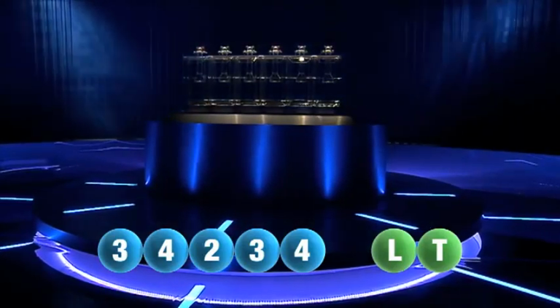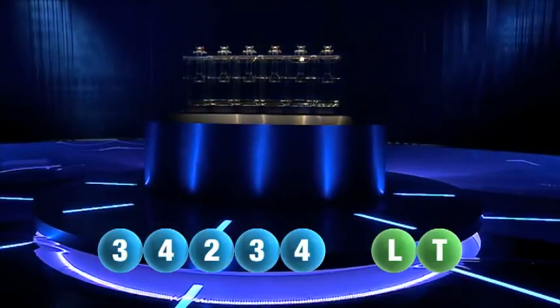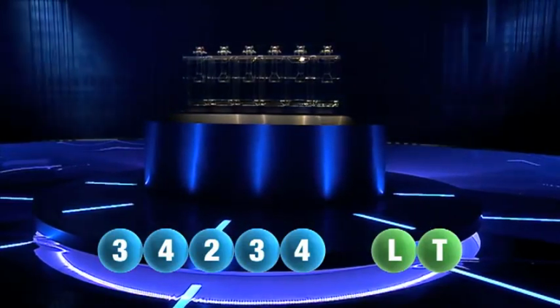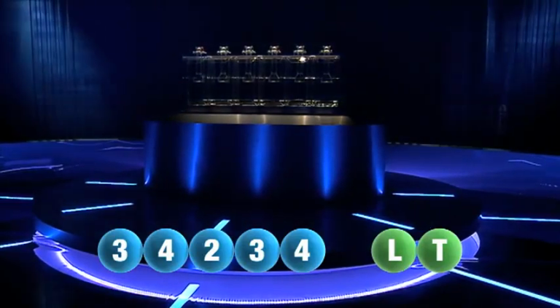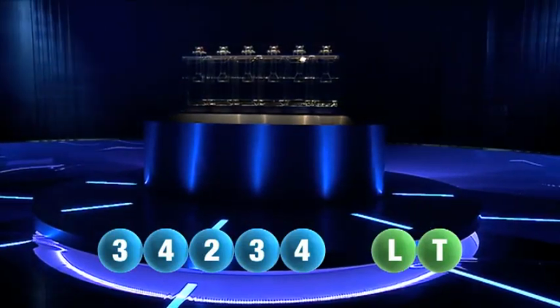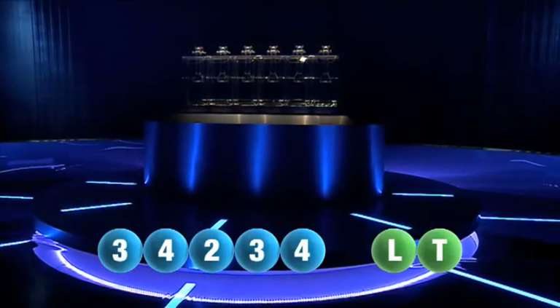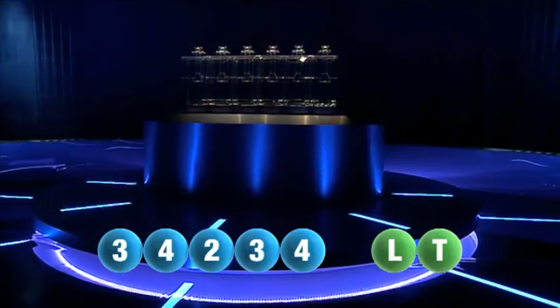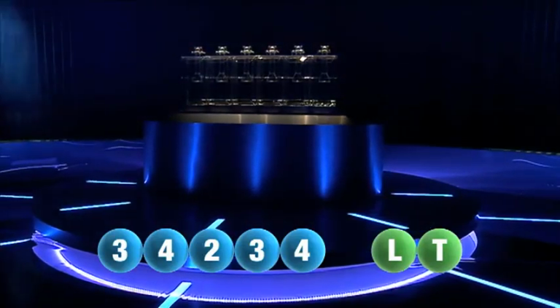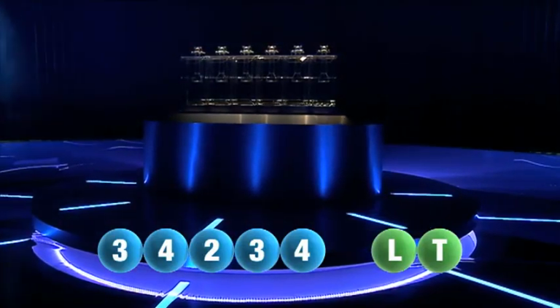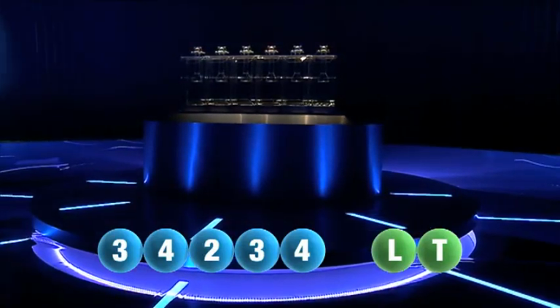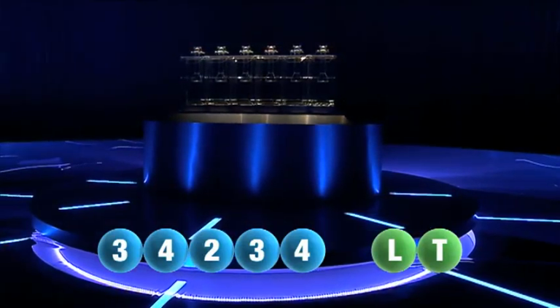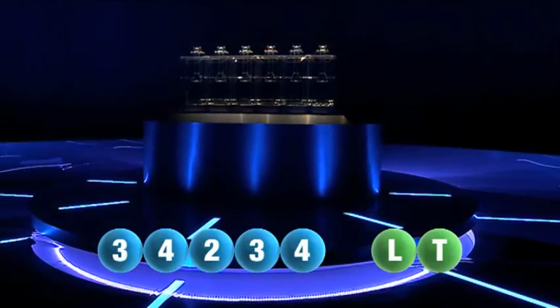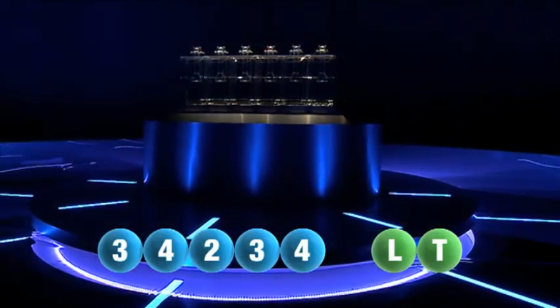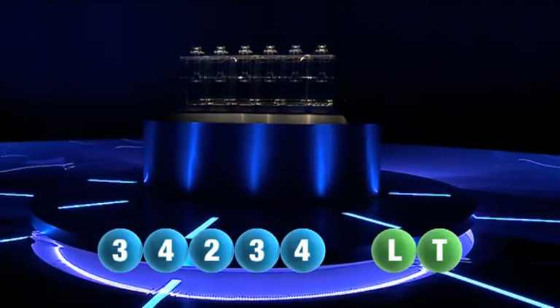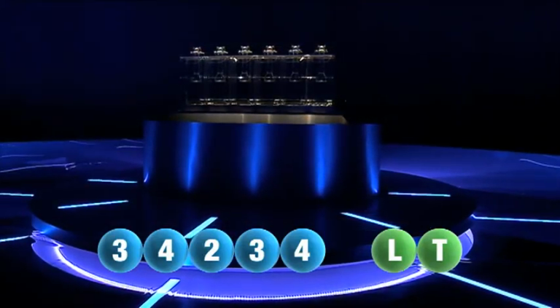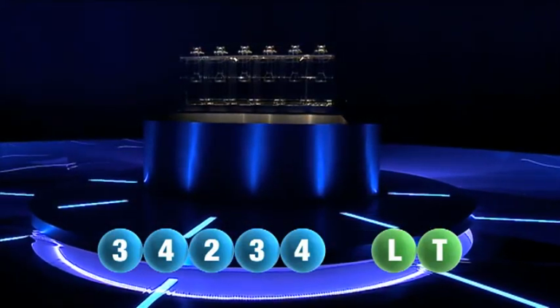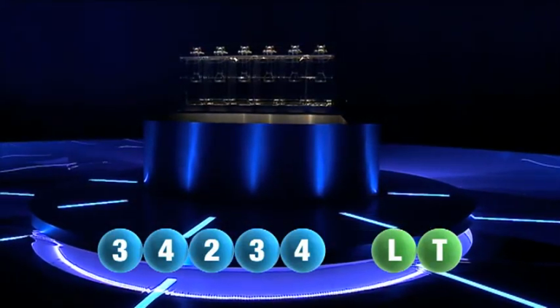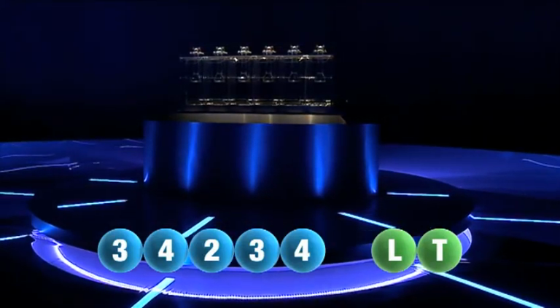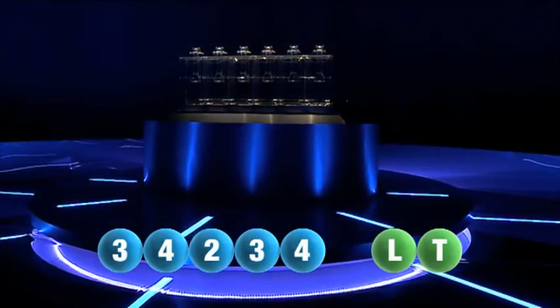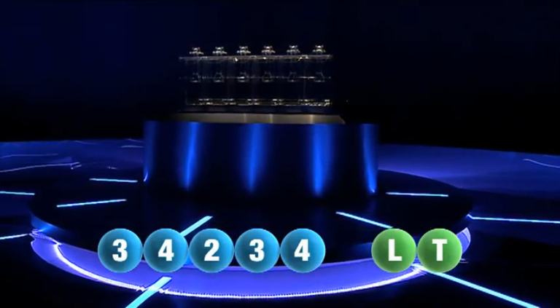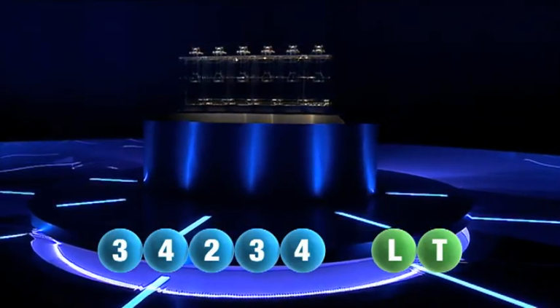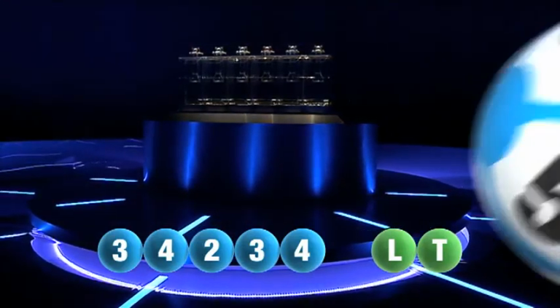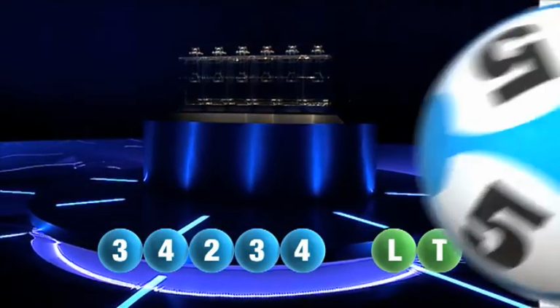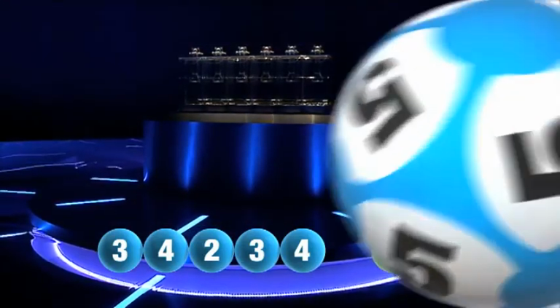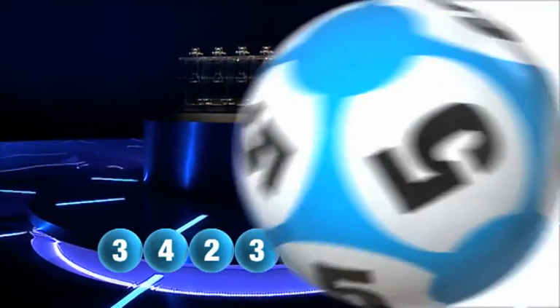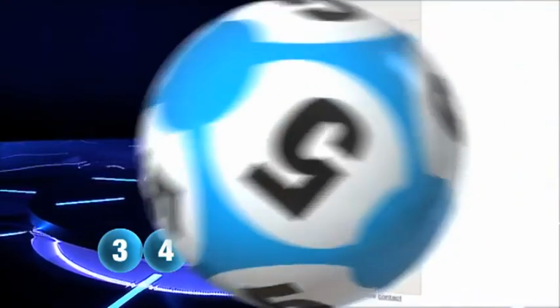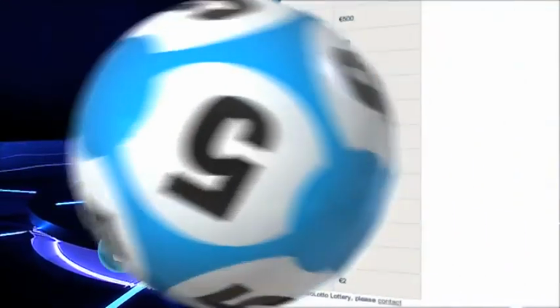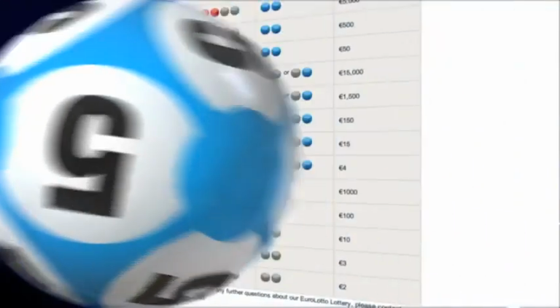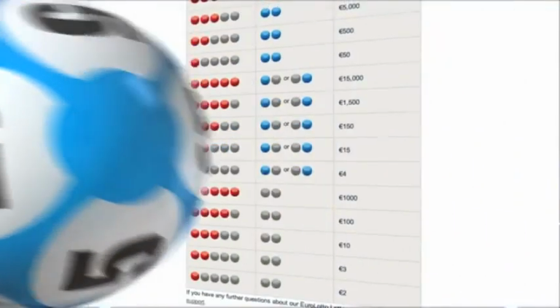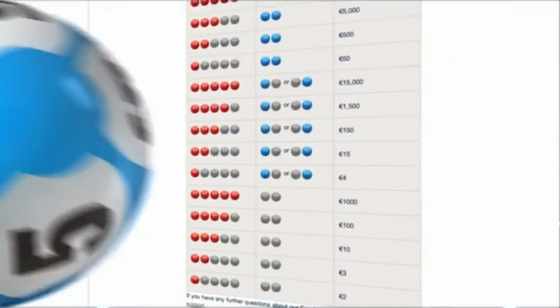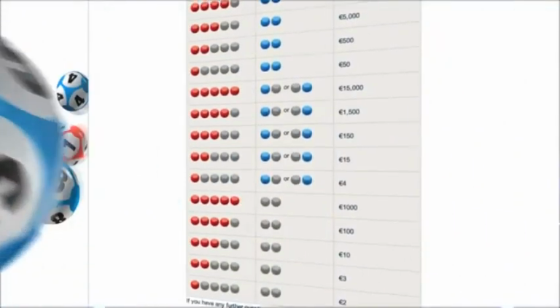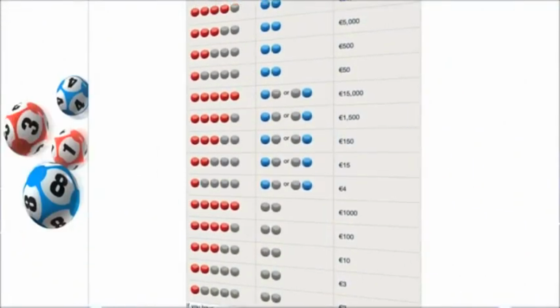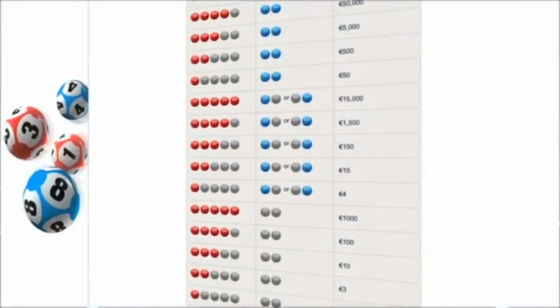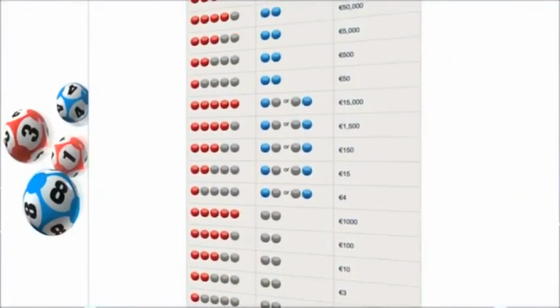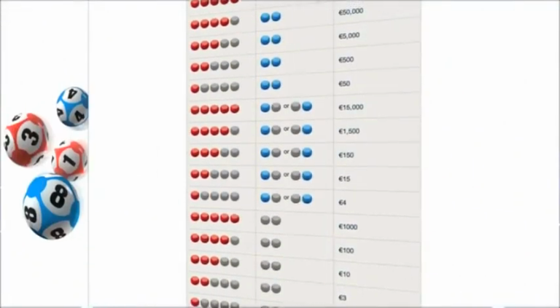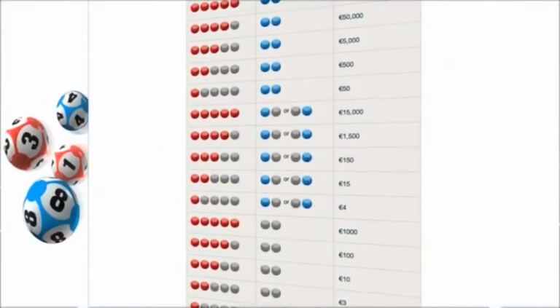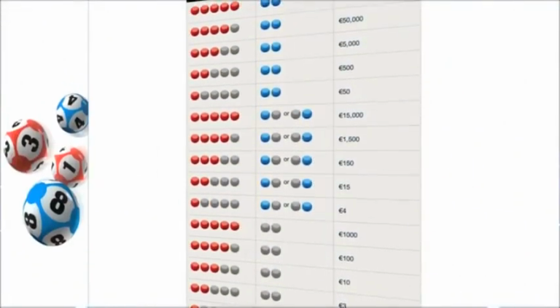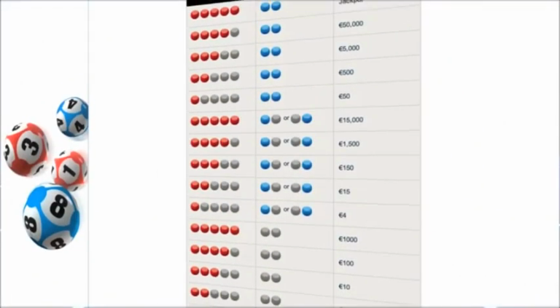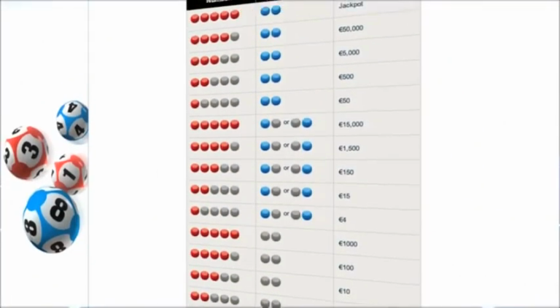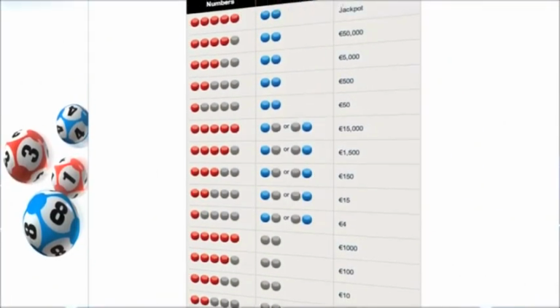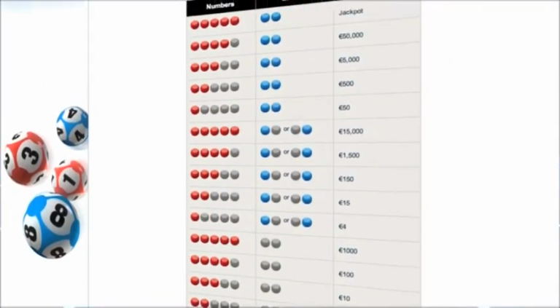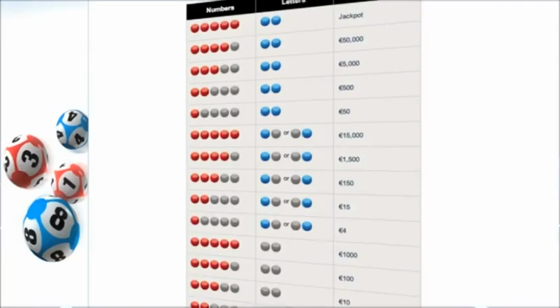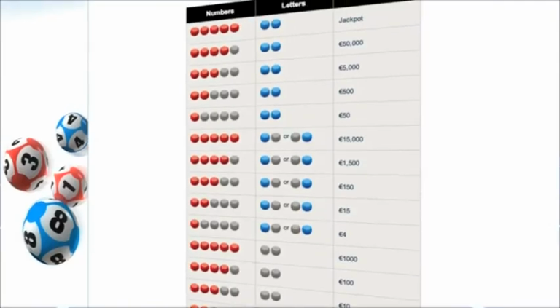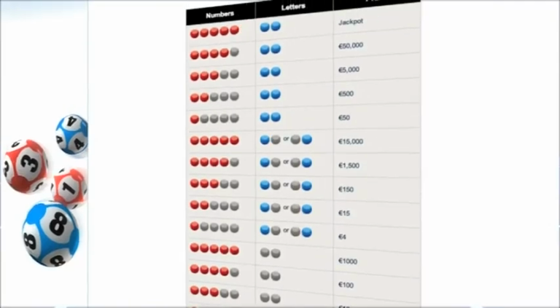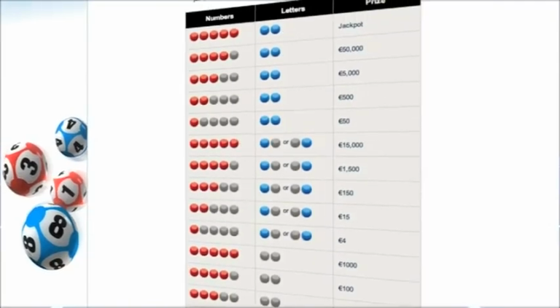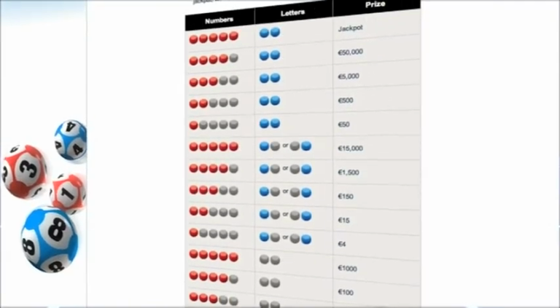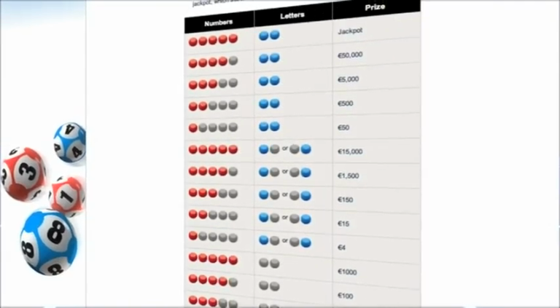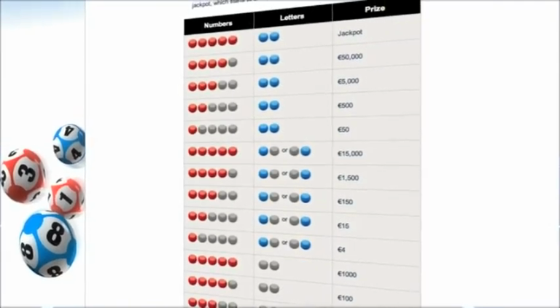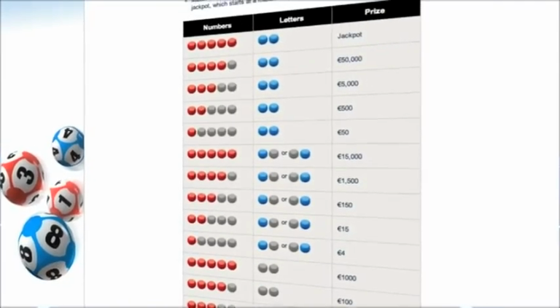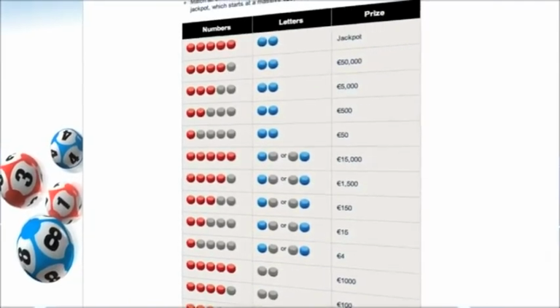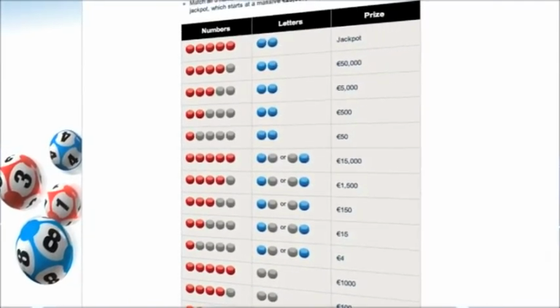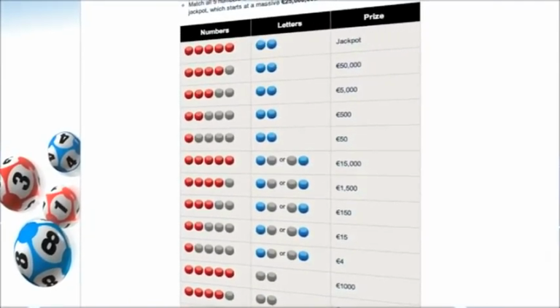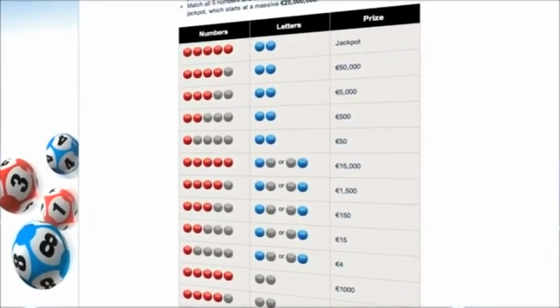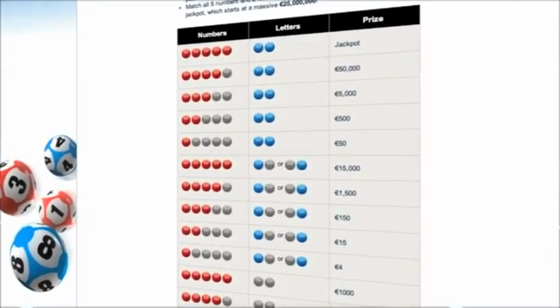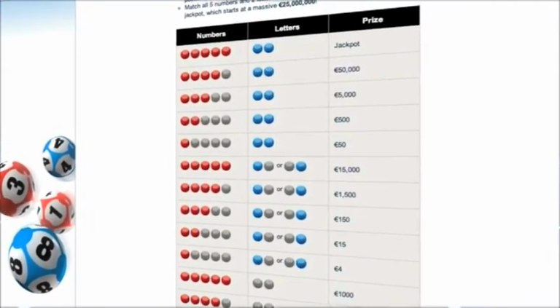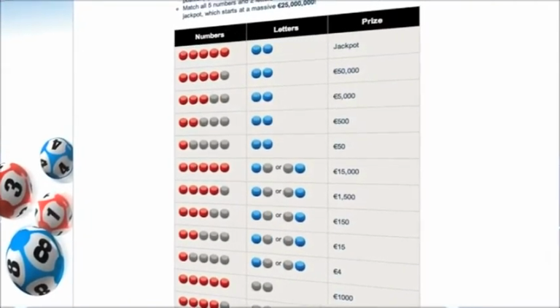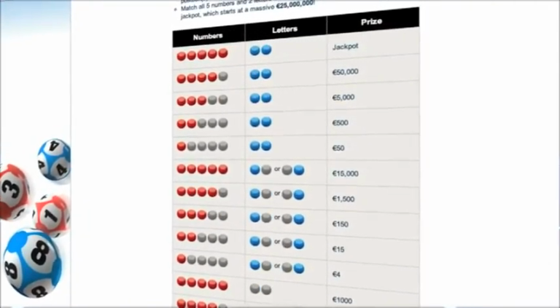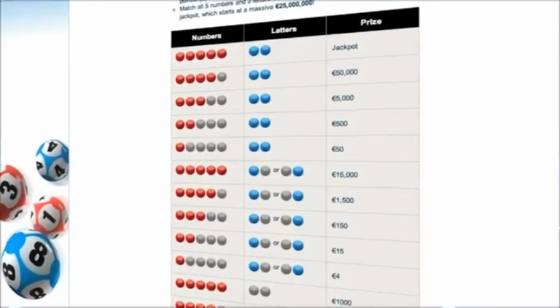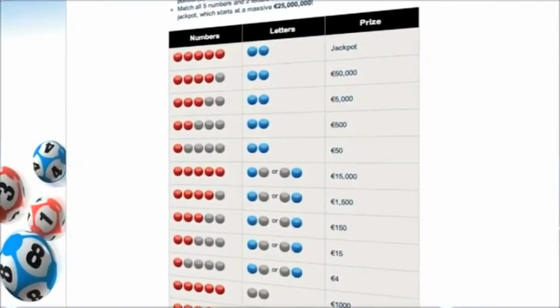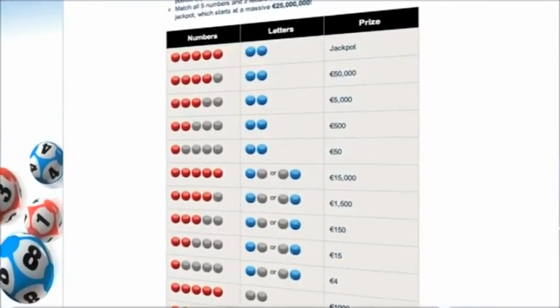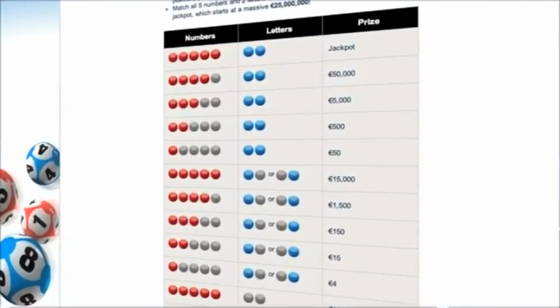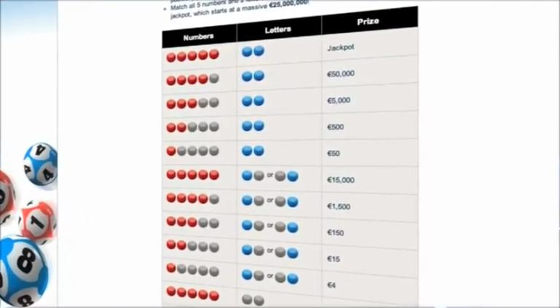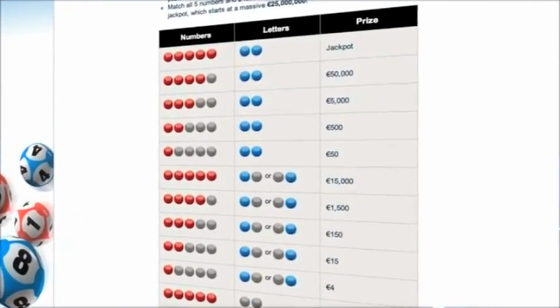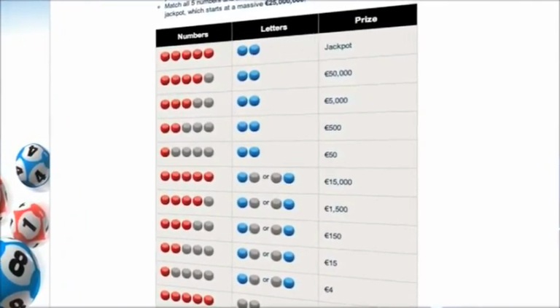The third number in the sequence is number 2.